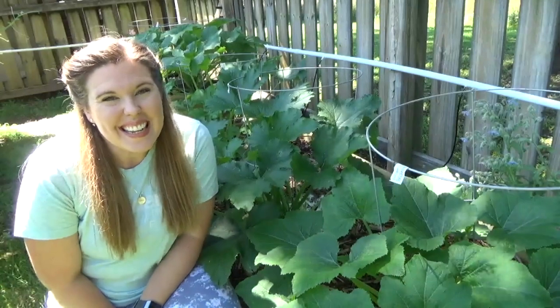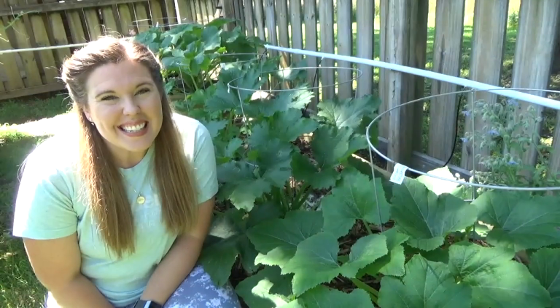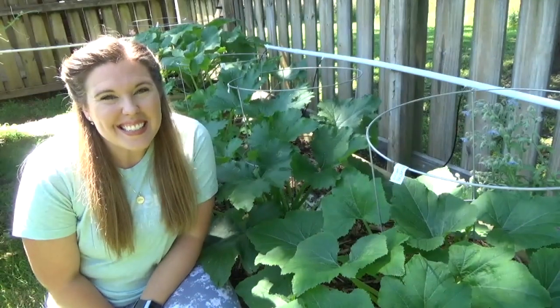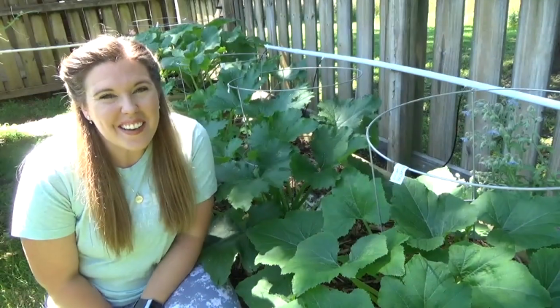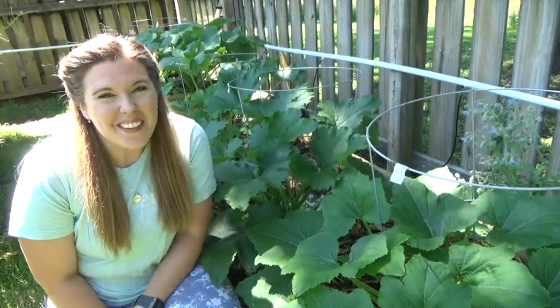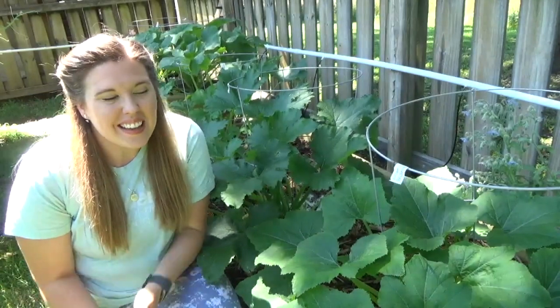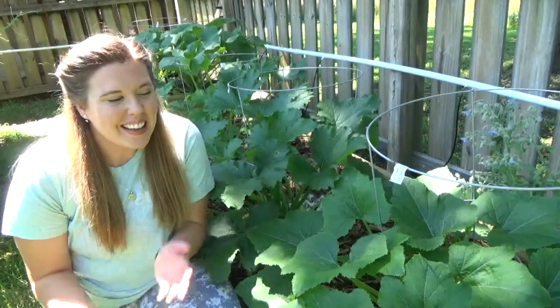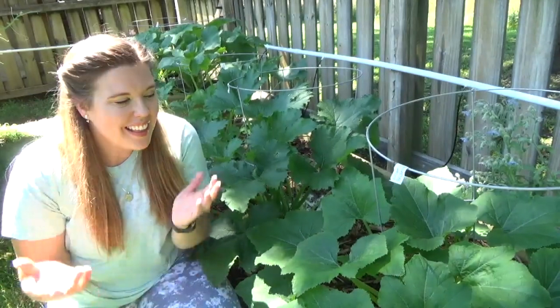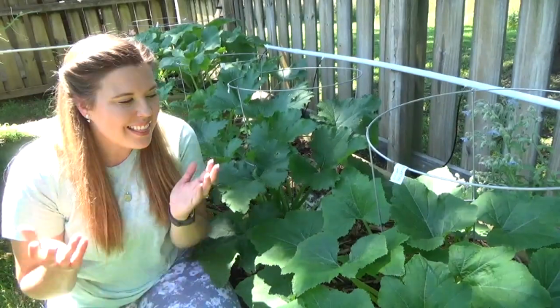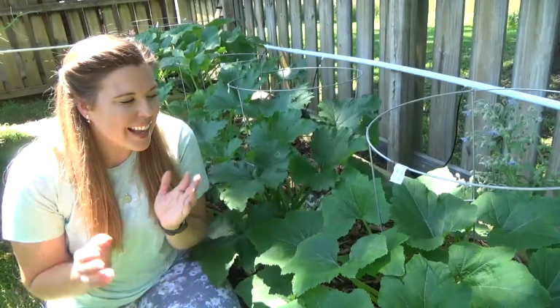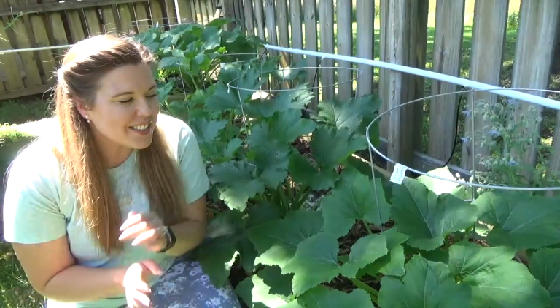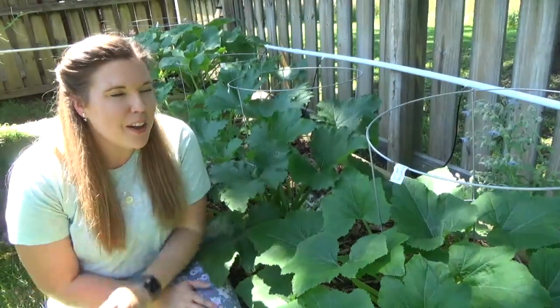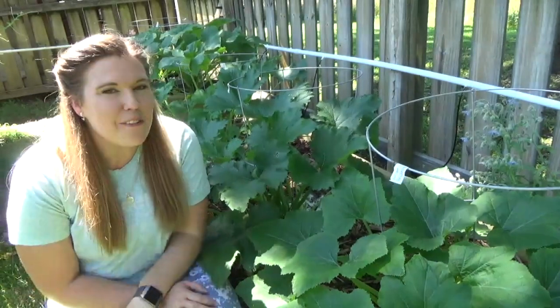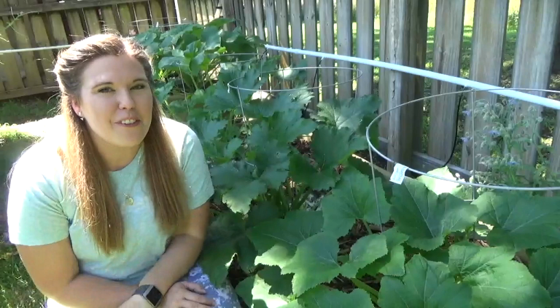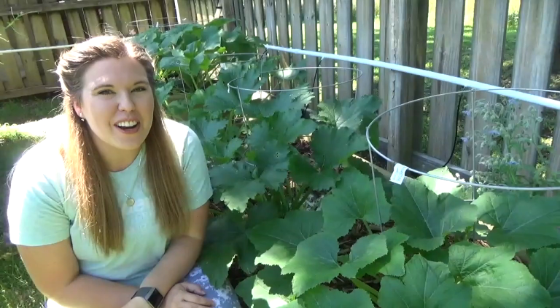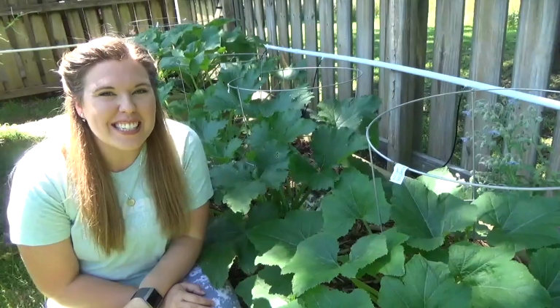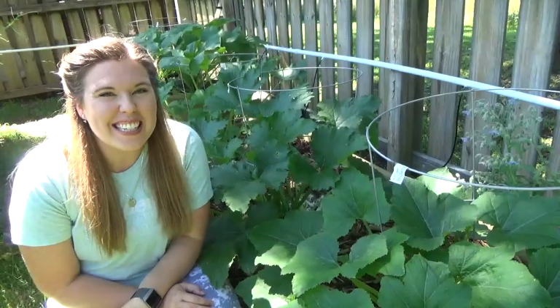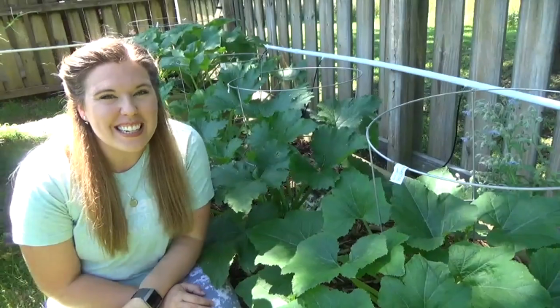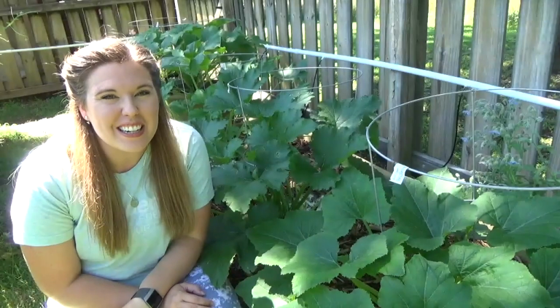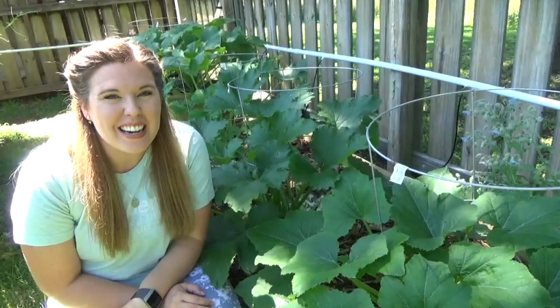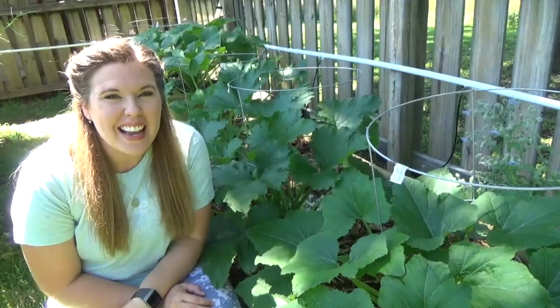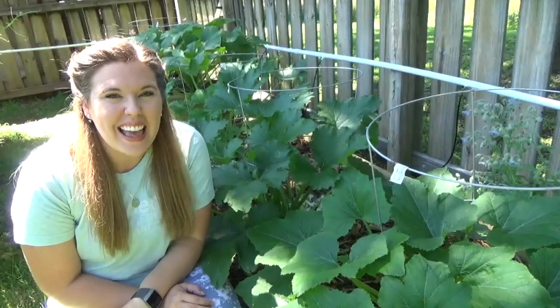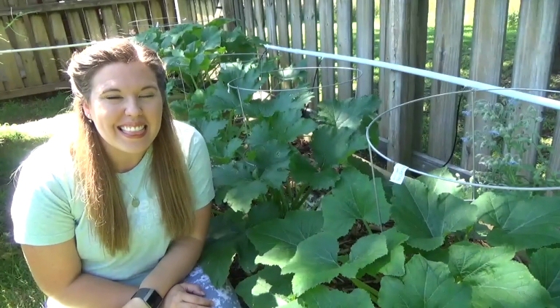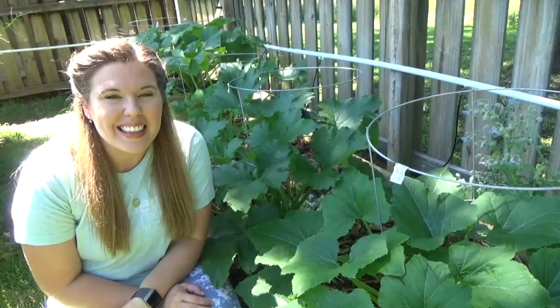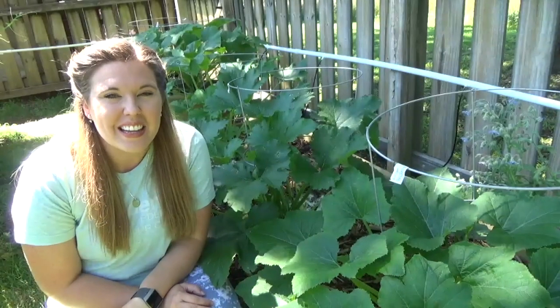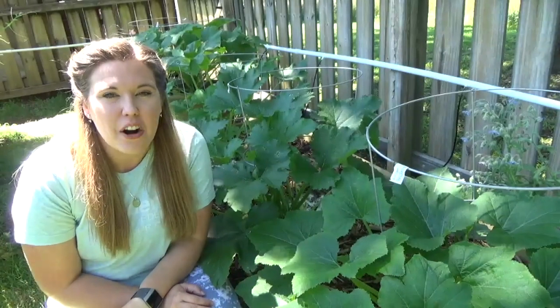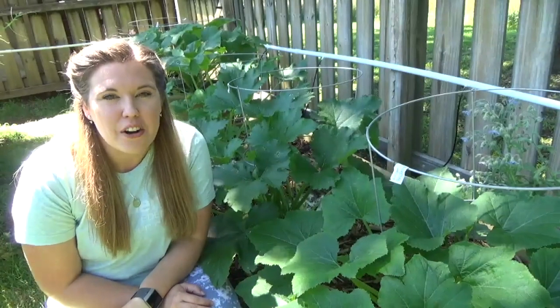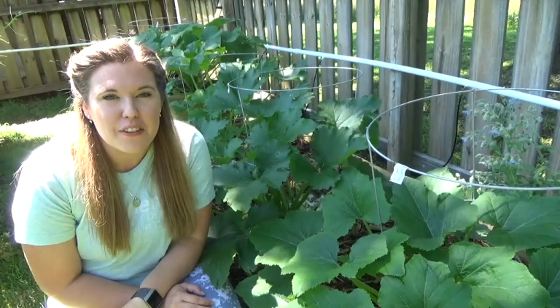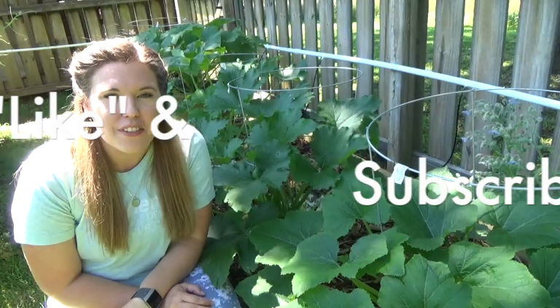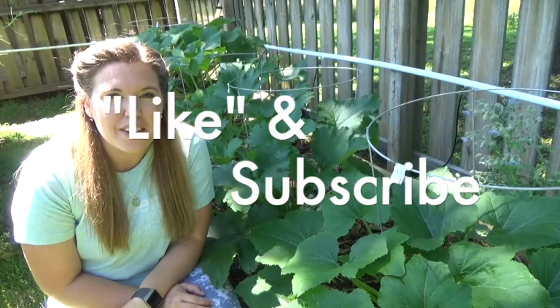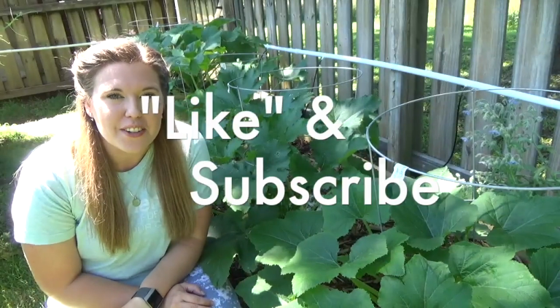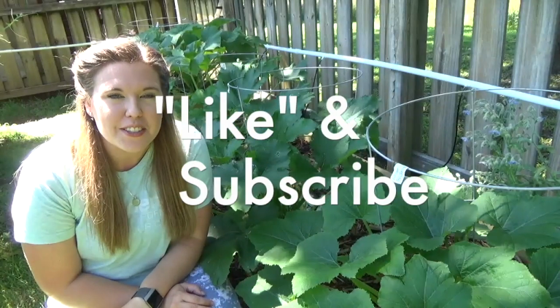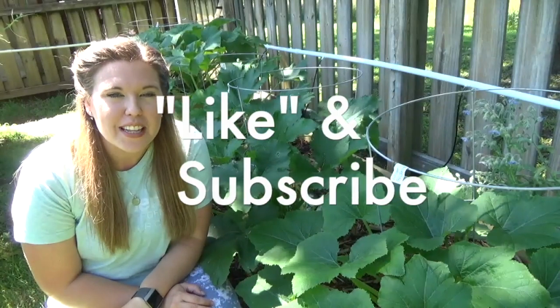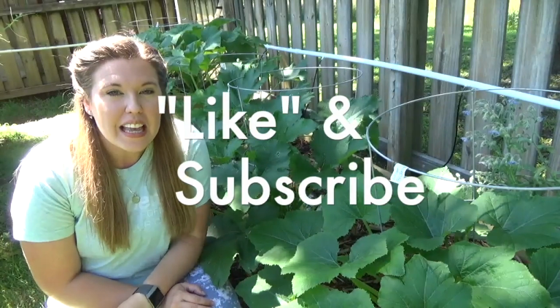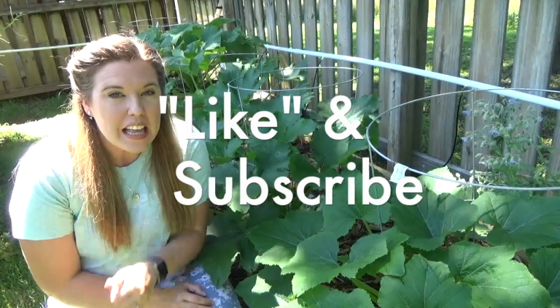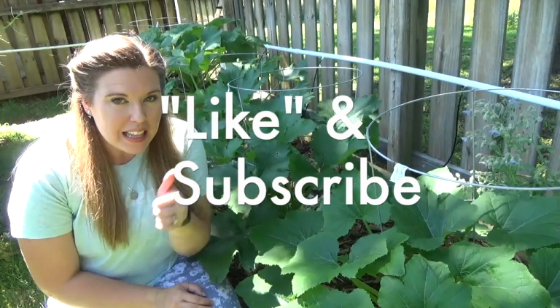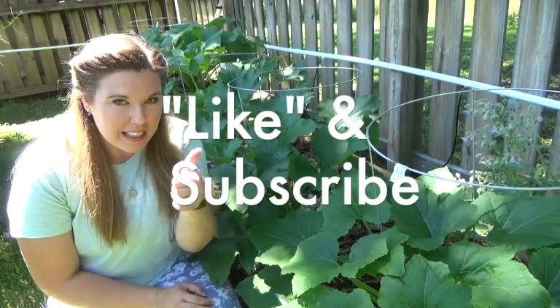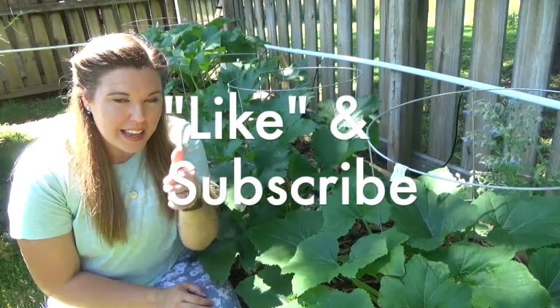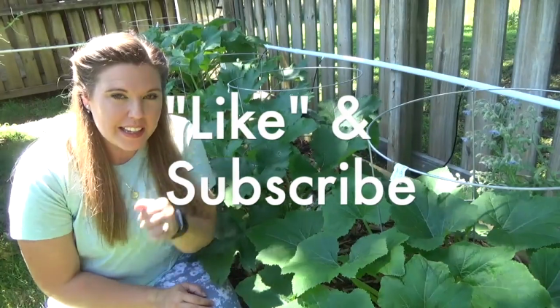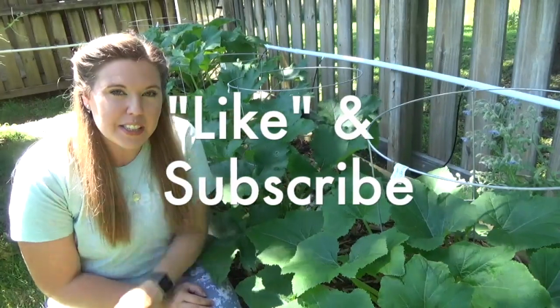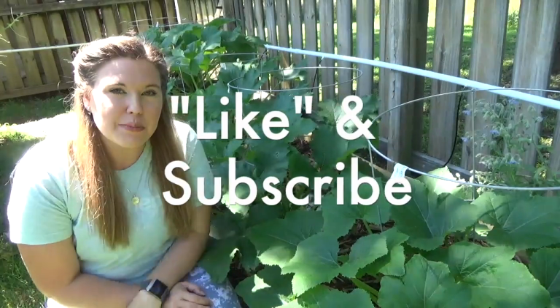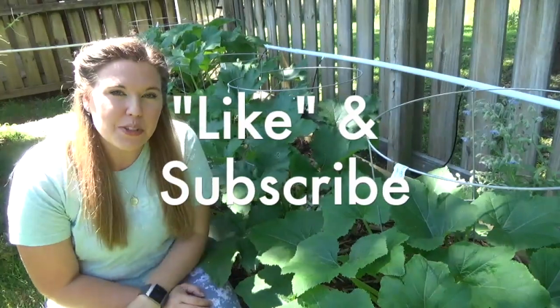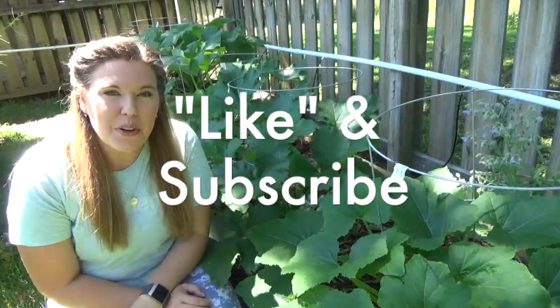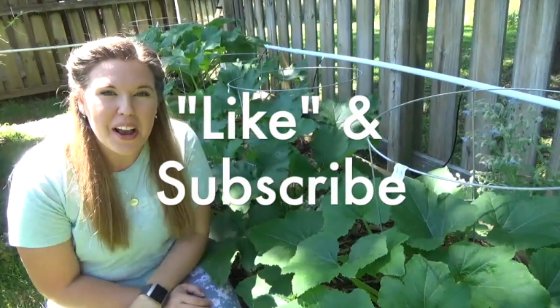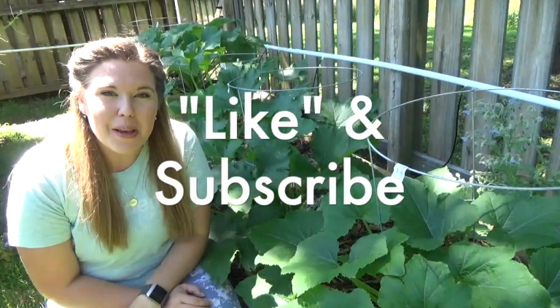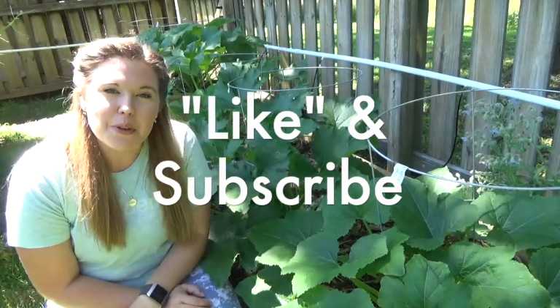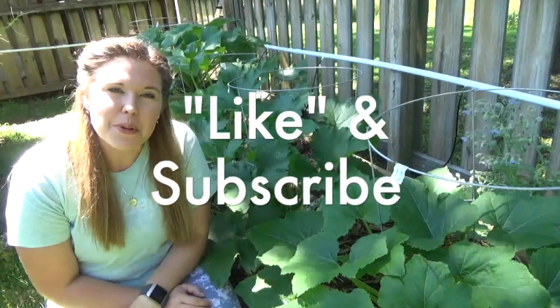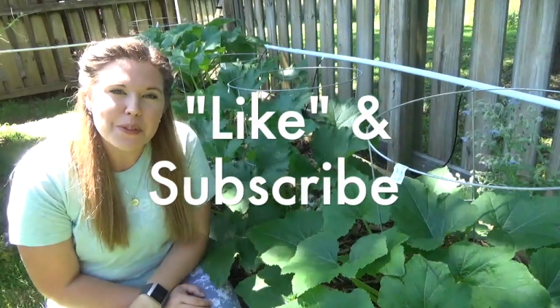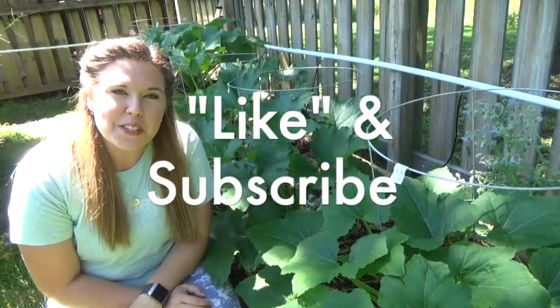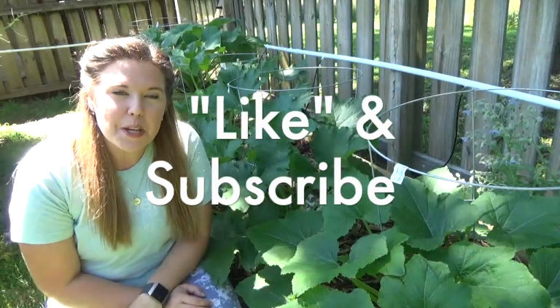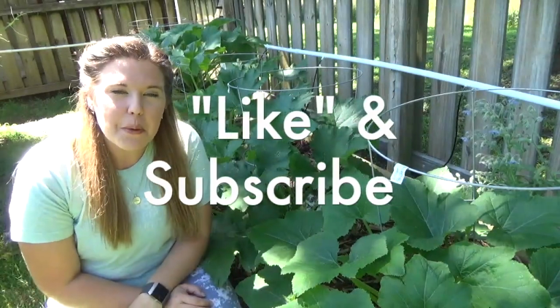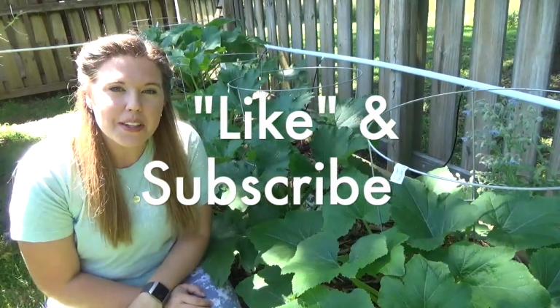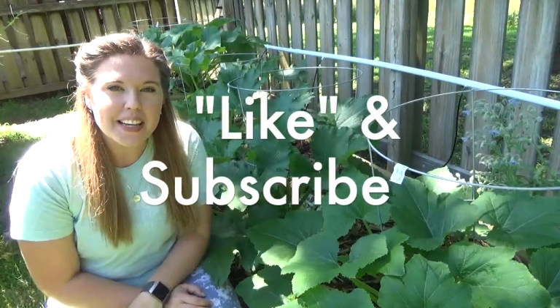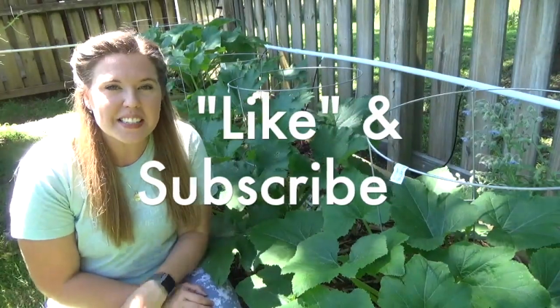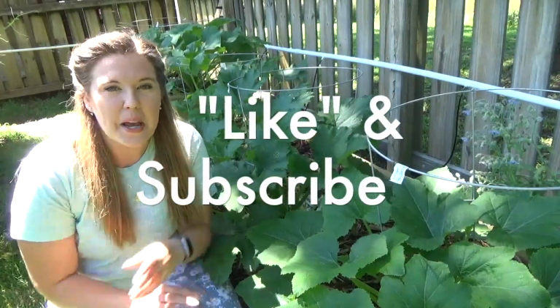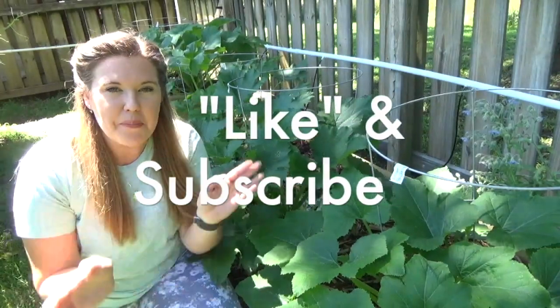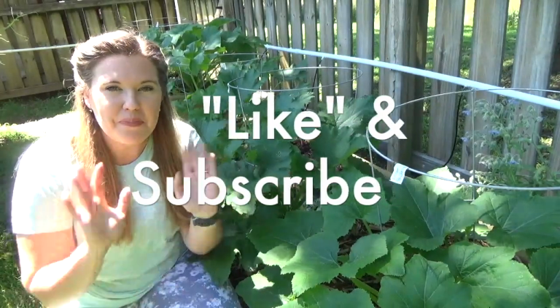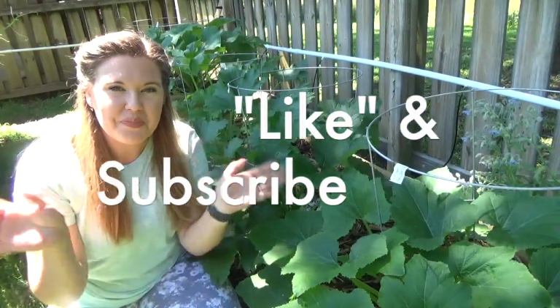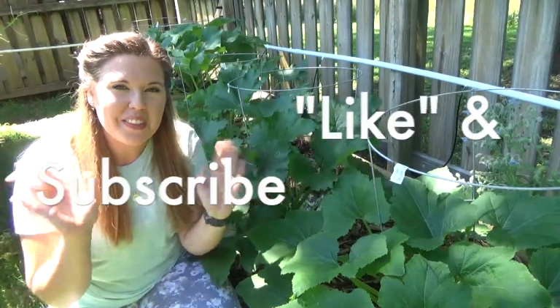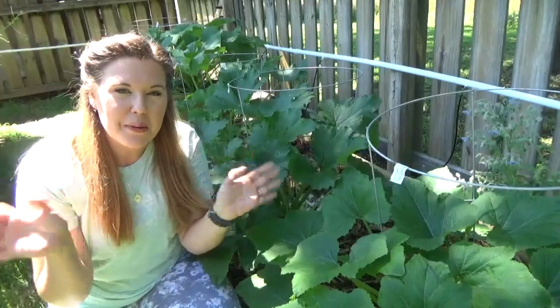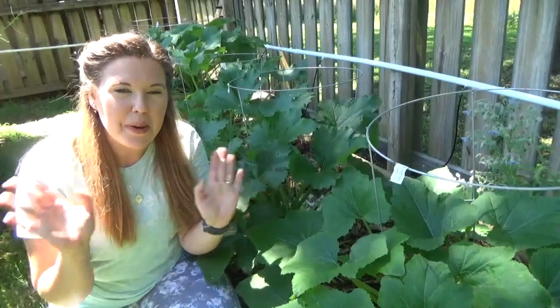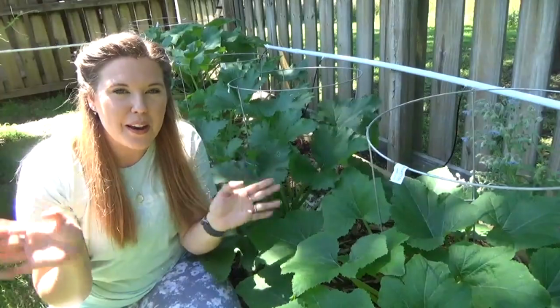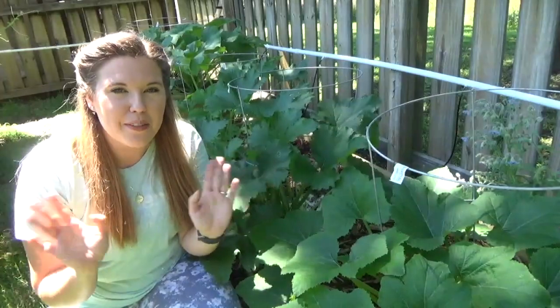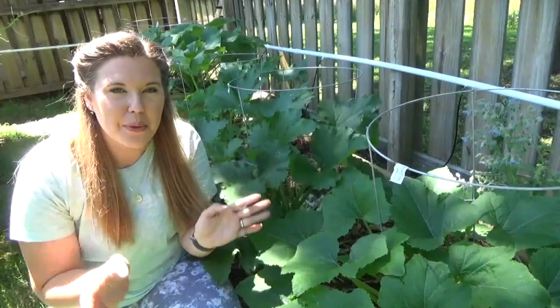That's all for us here at the Garden of Vendors. Like and subscribe and we will see you all next time. Bye everyone.